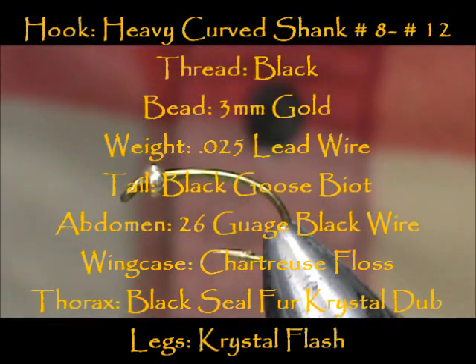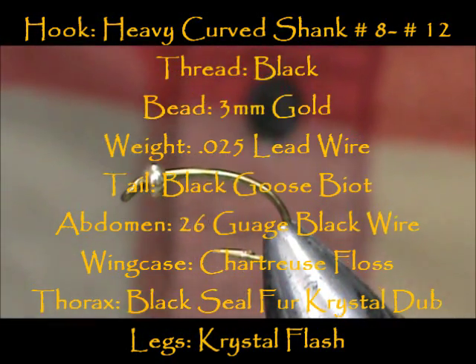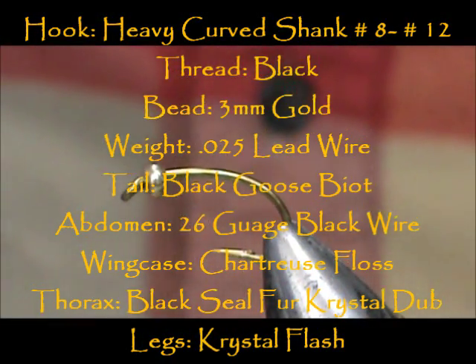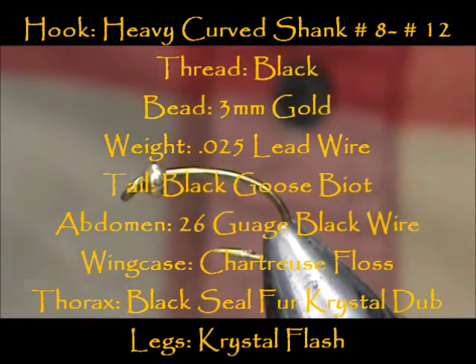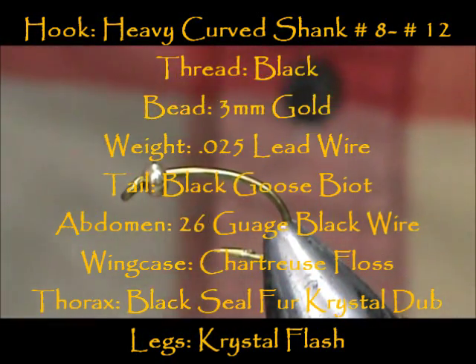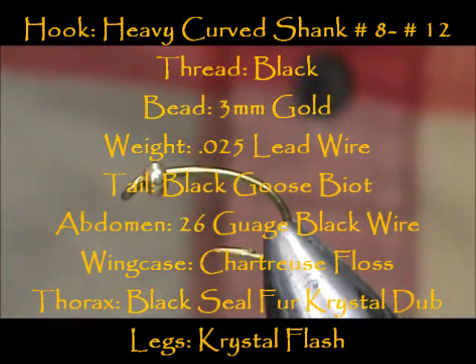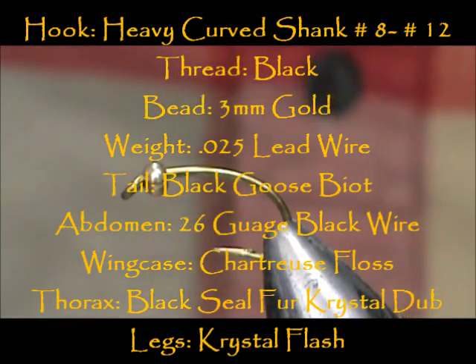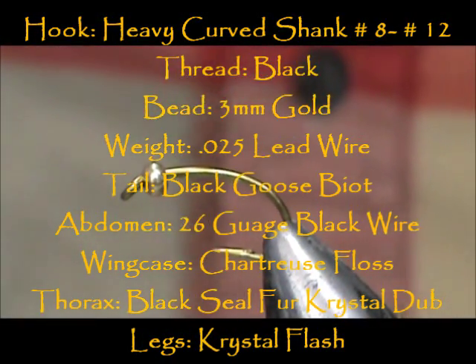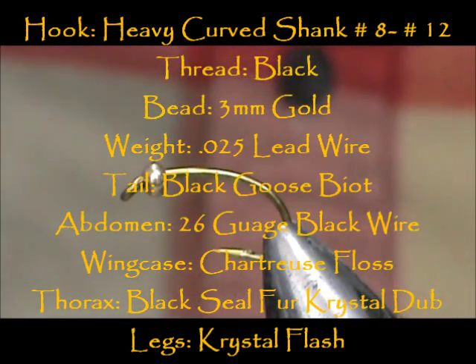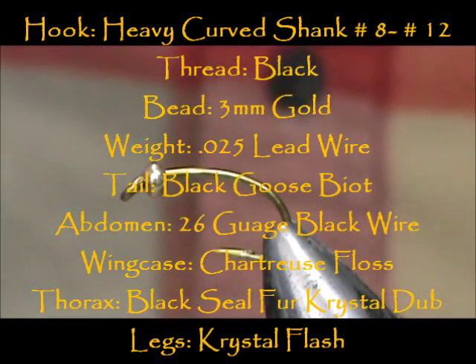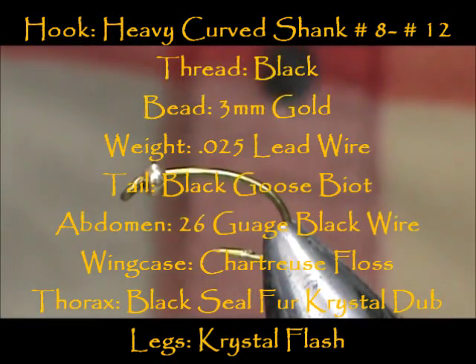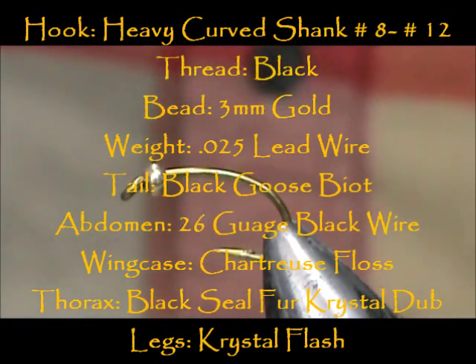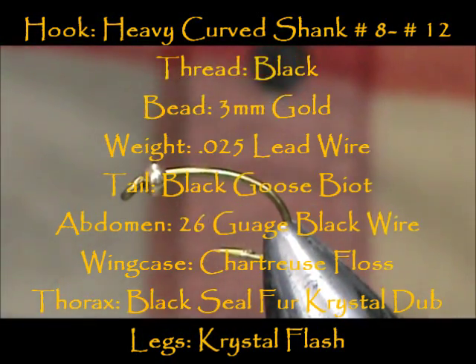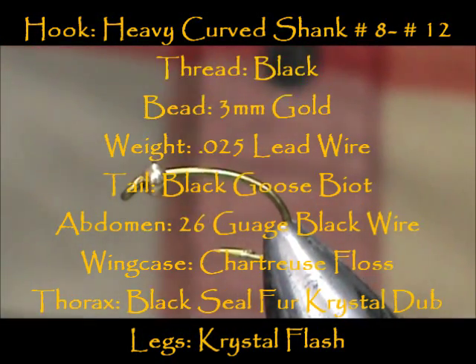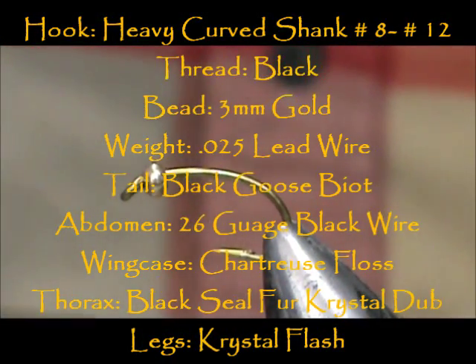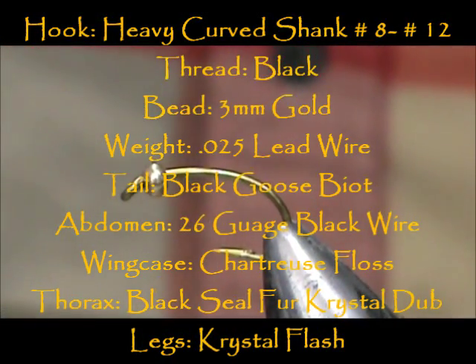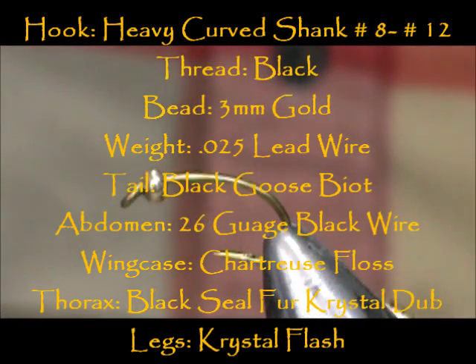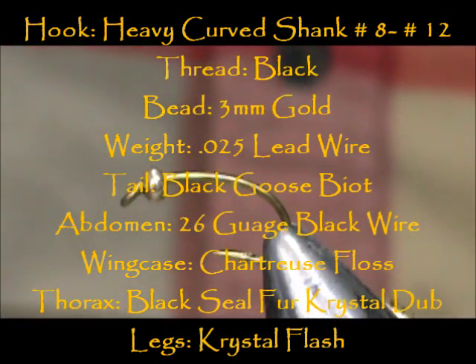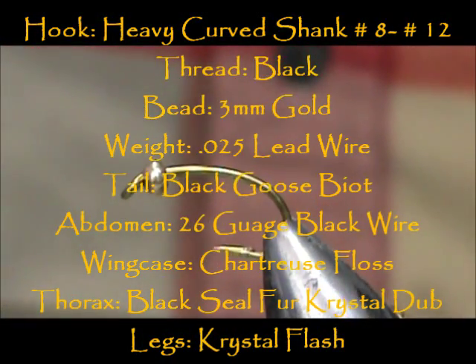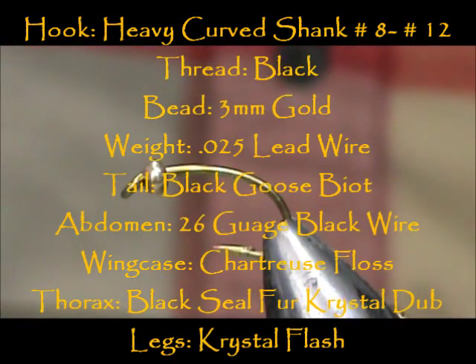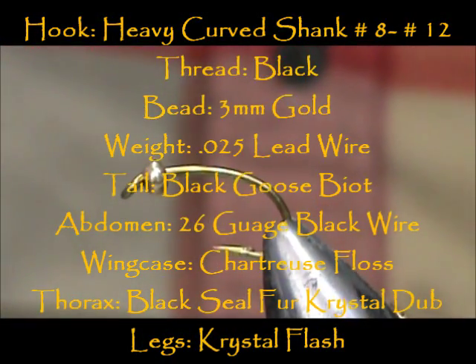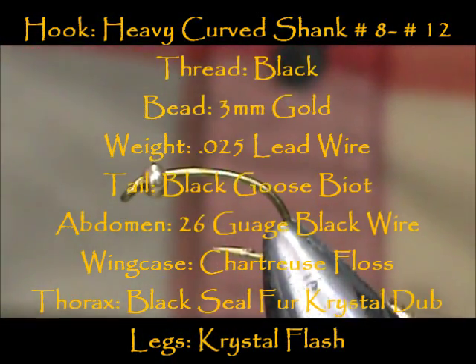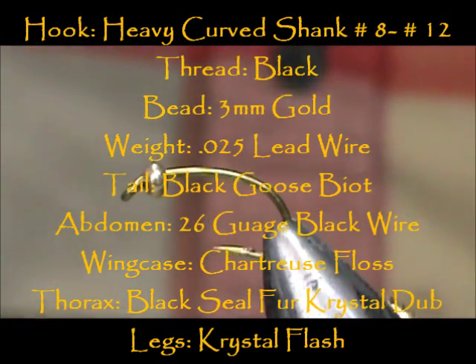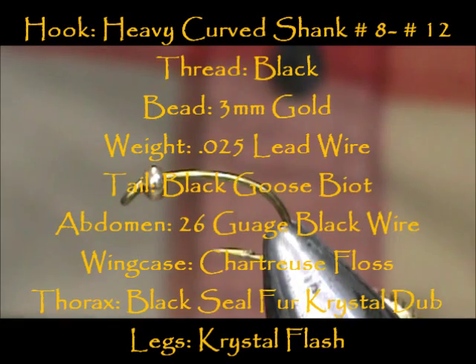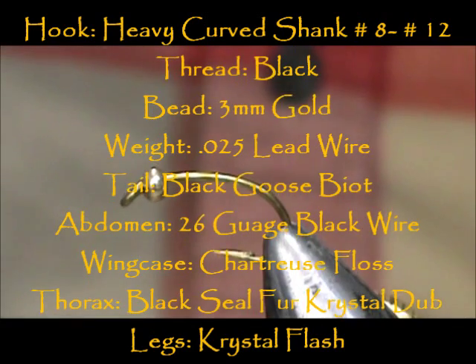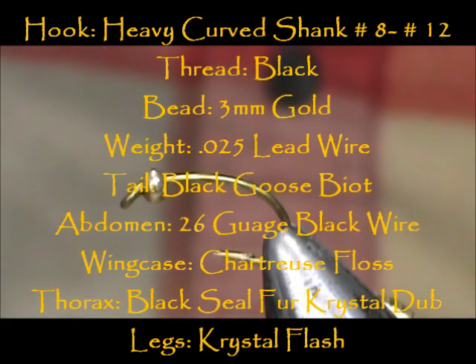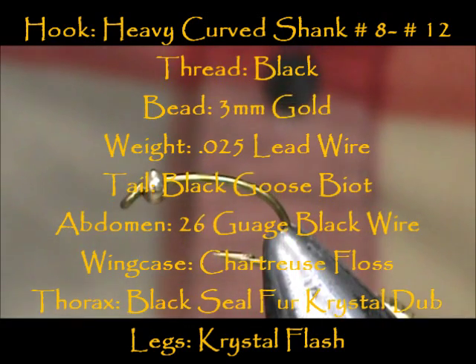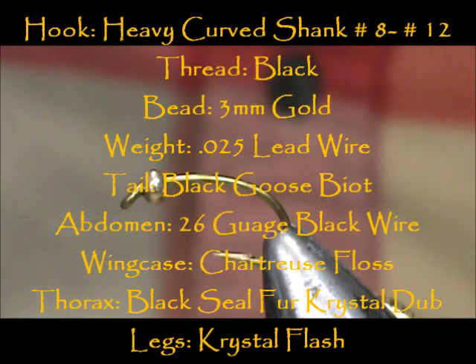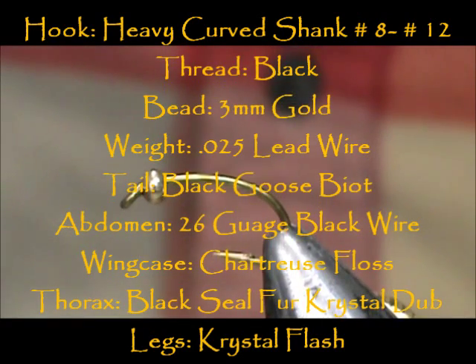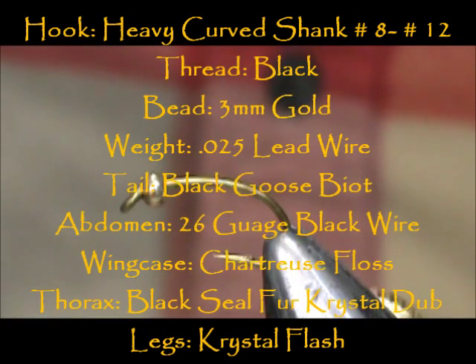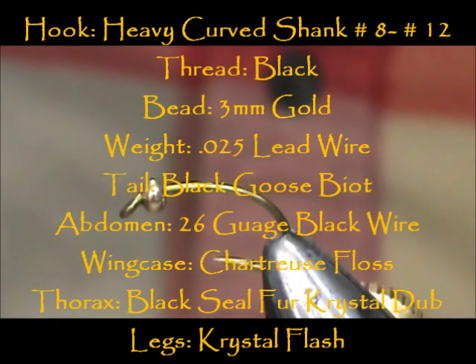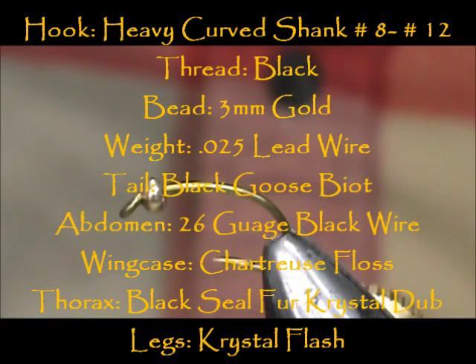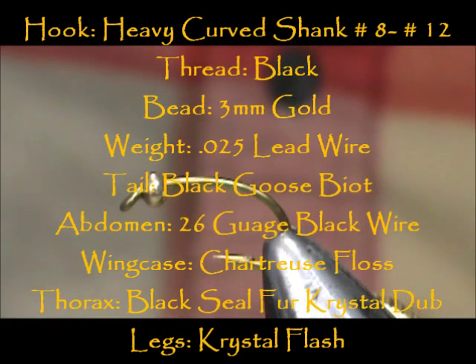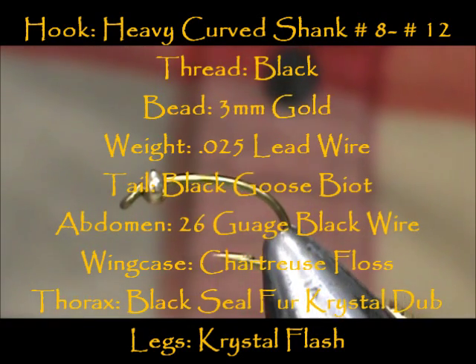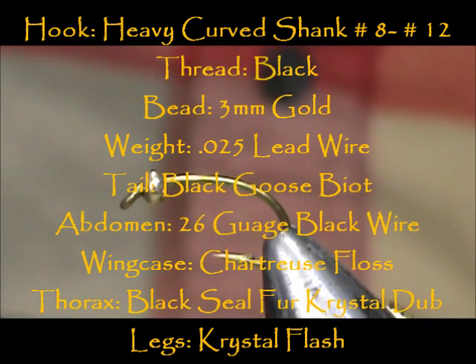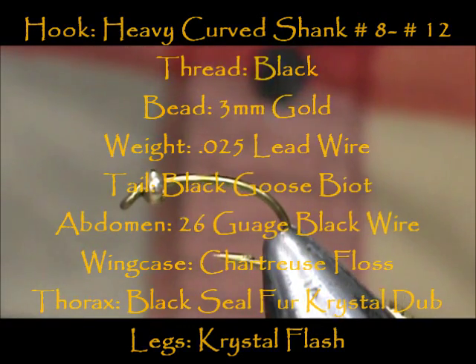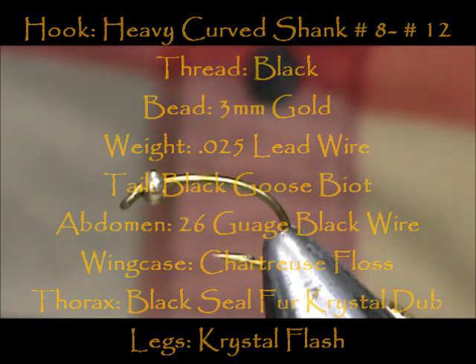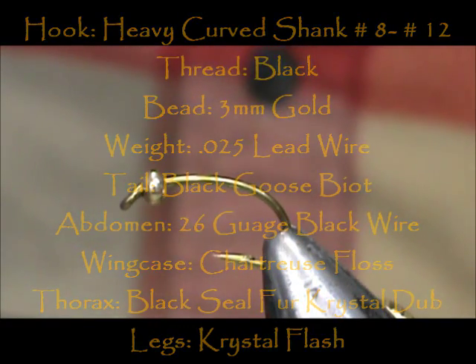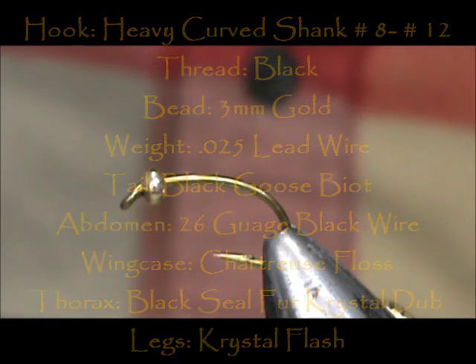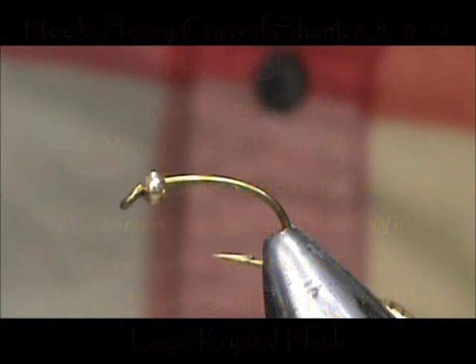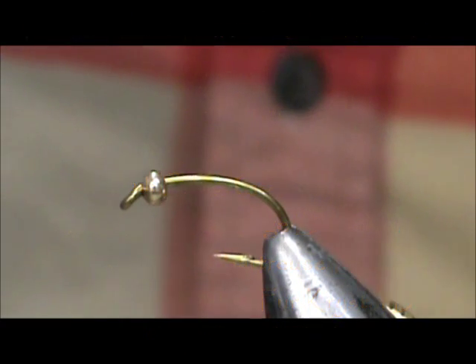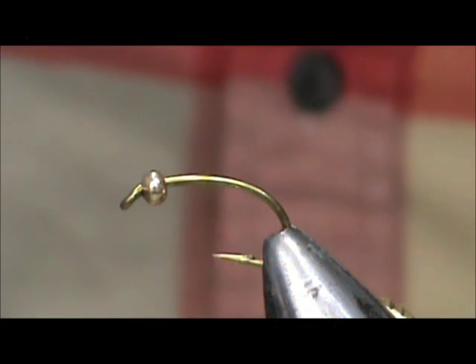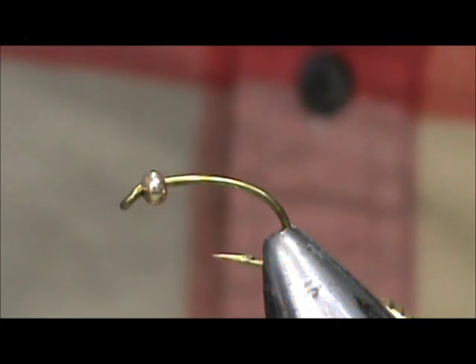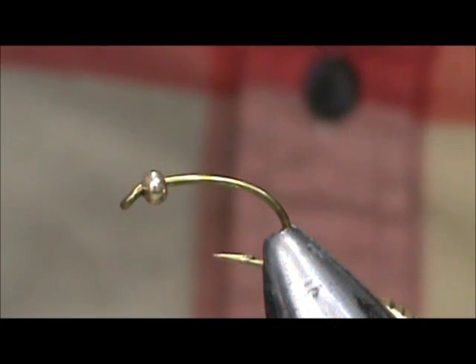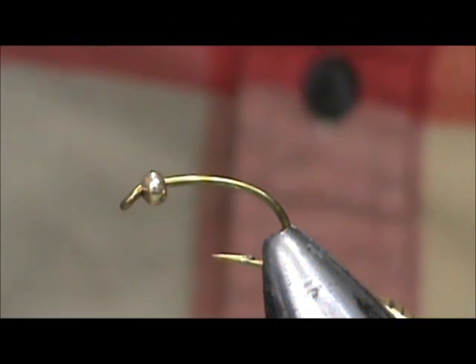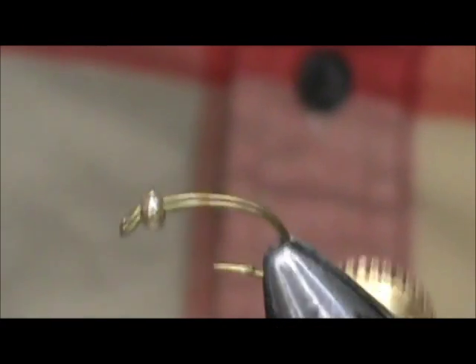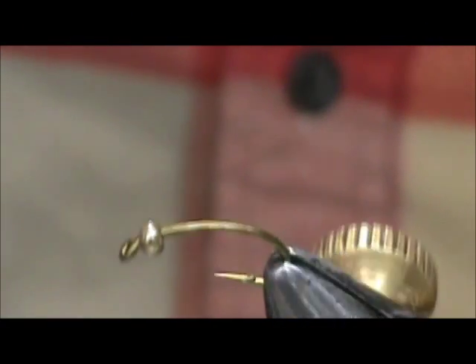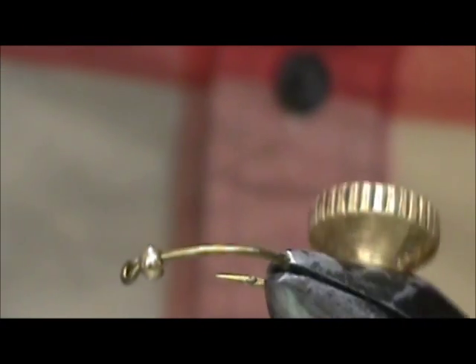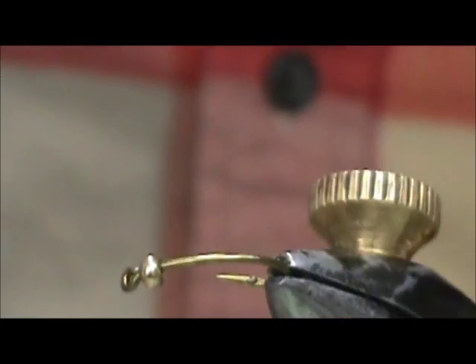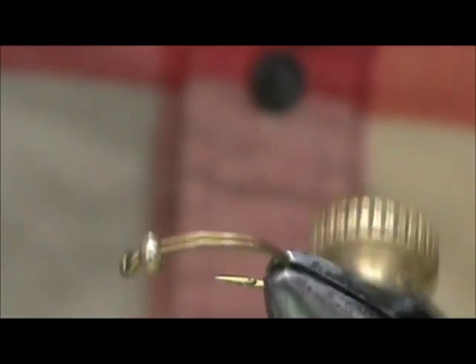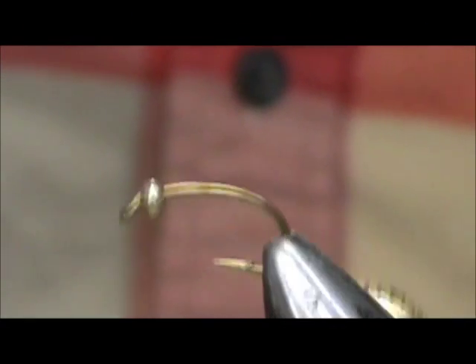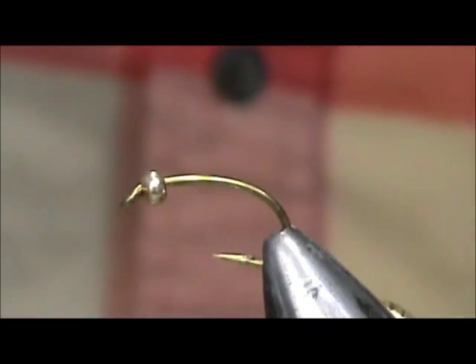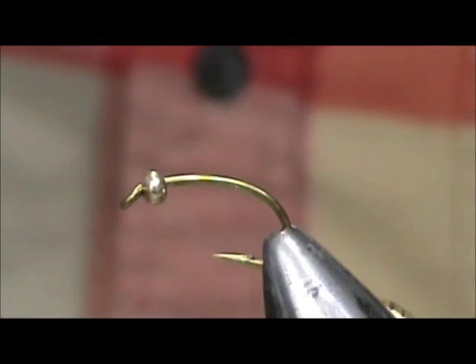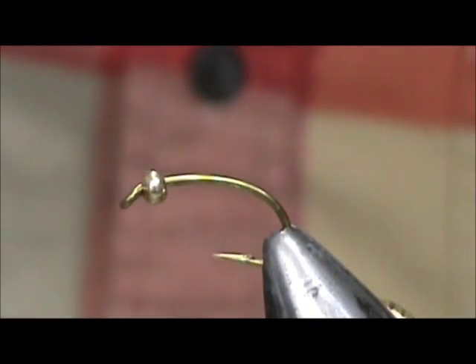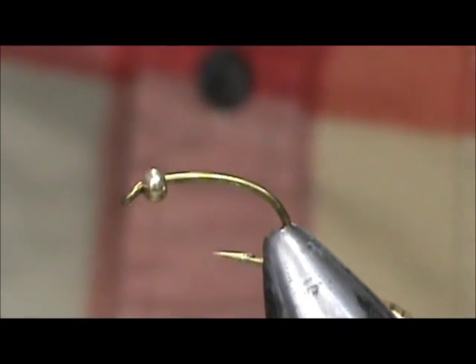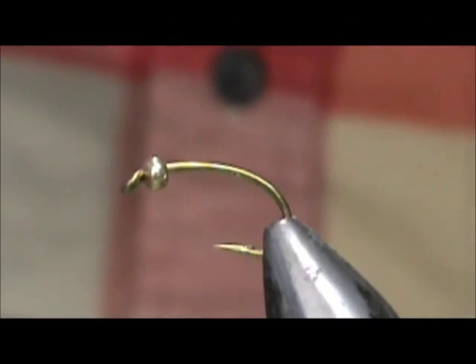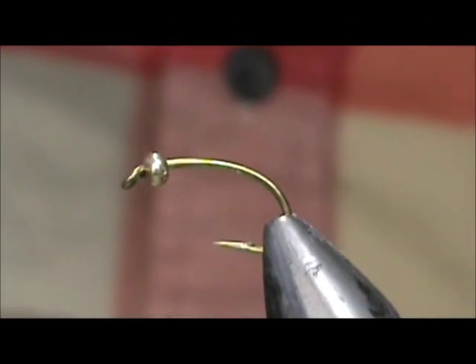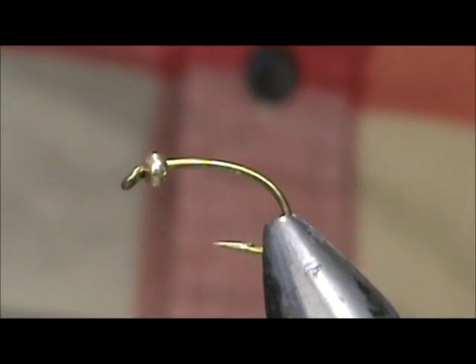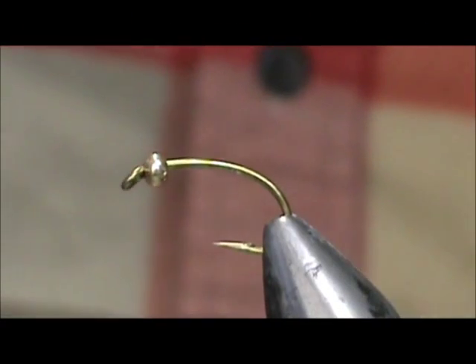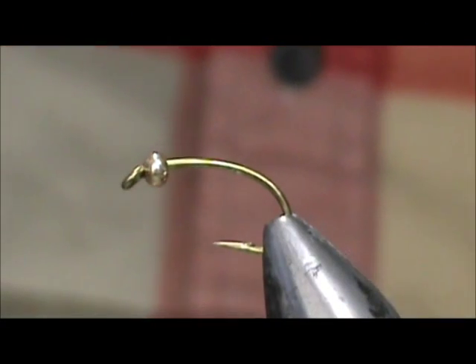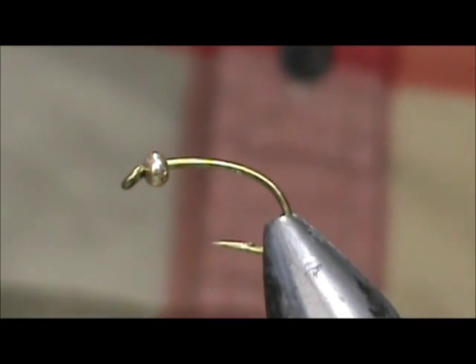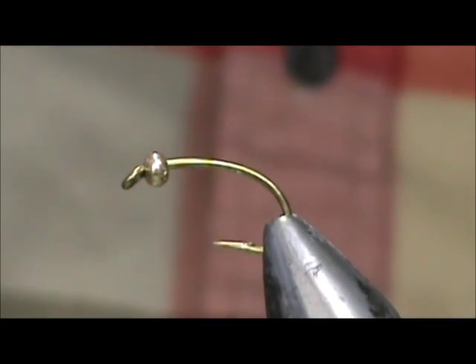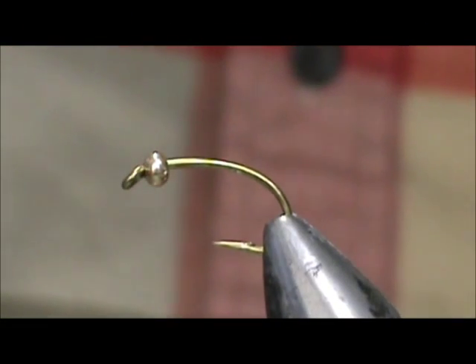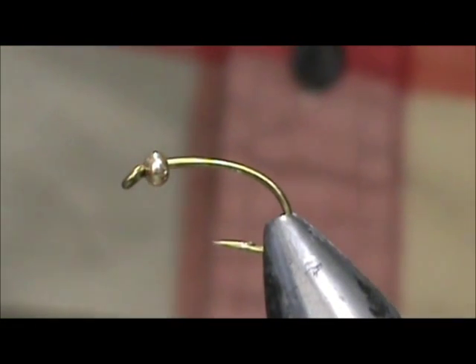Welcome back to another edition of Fly Tying for Beginners. Today we're going to tie a black steelhead stonefly.